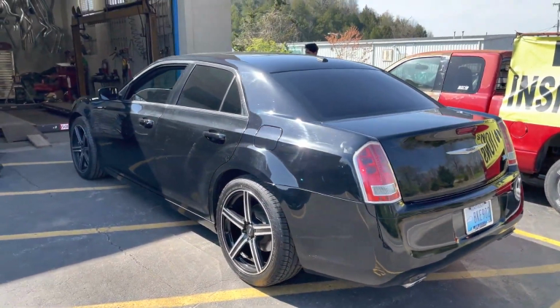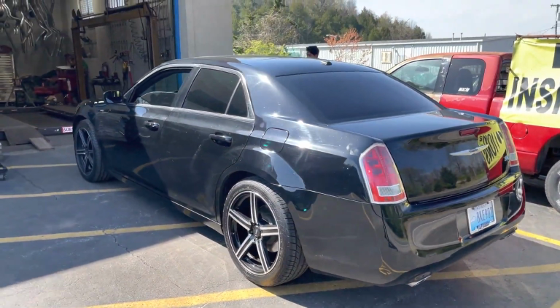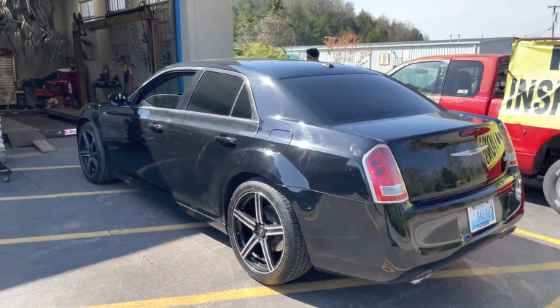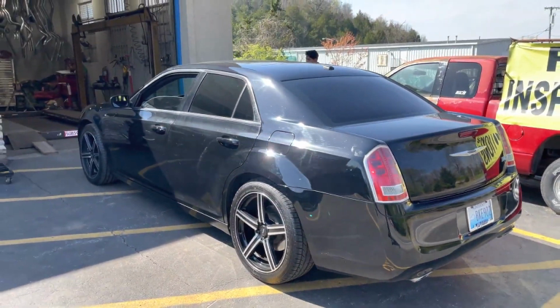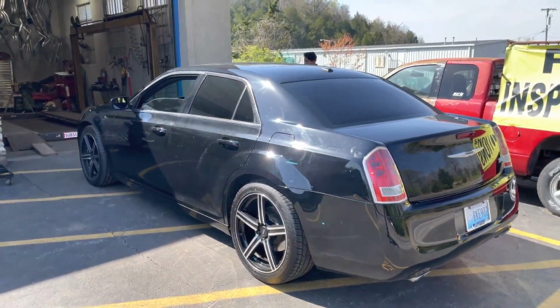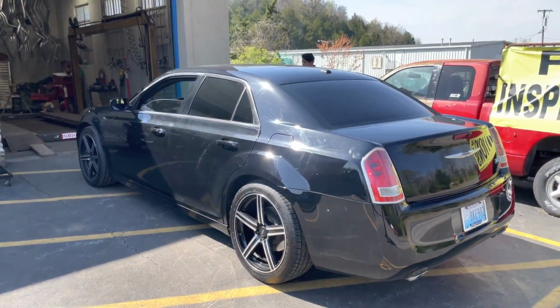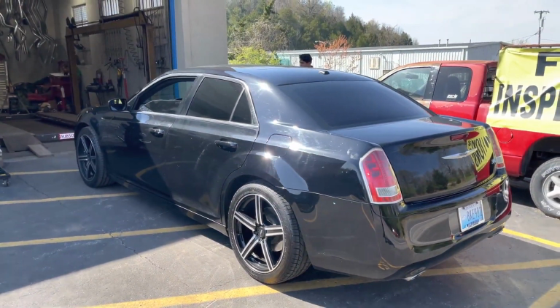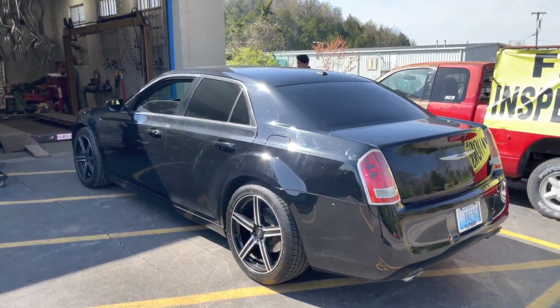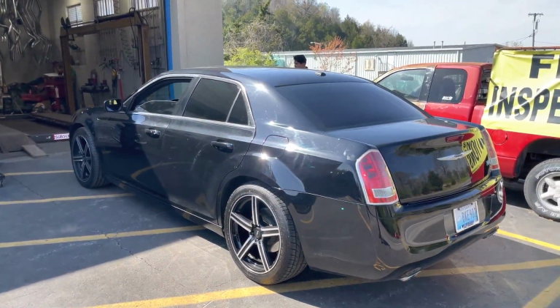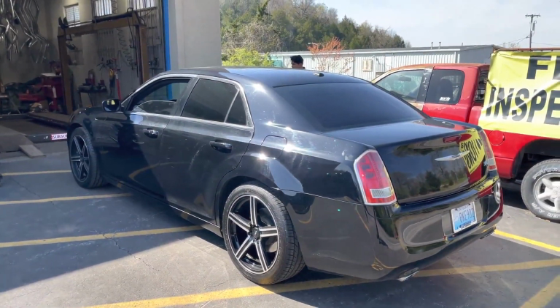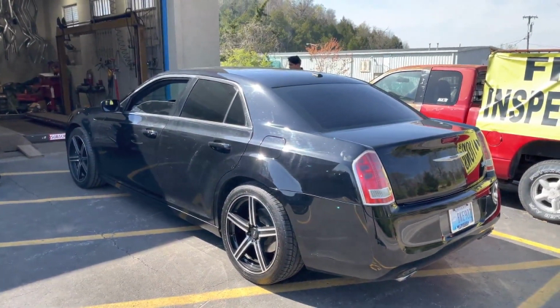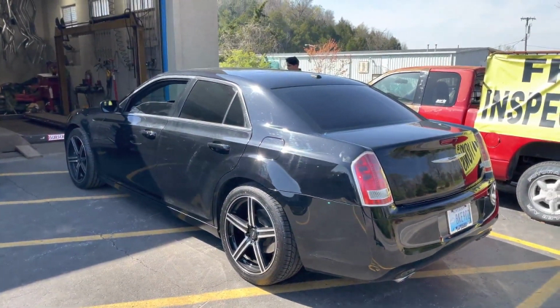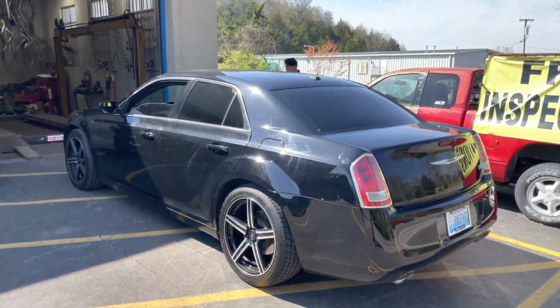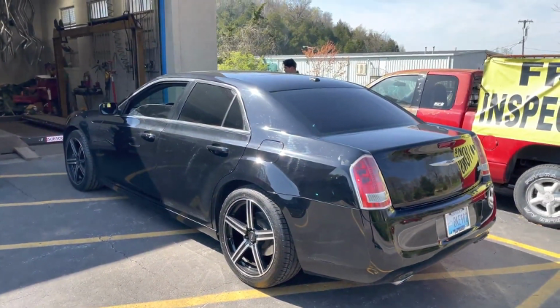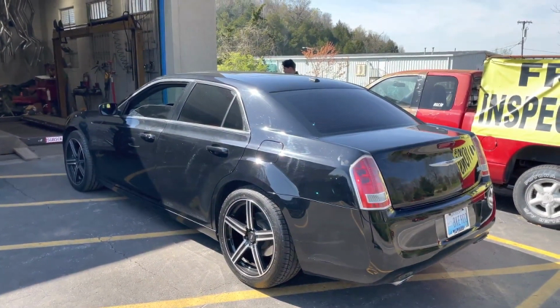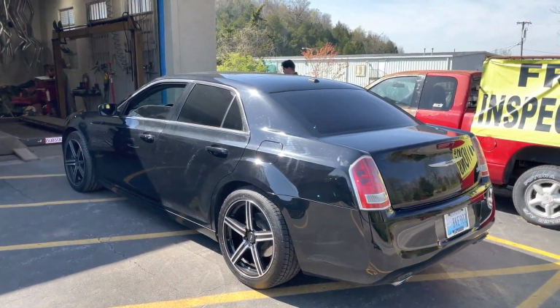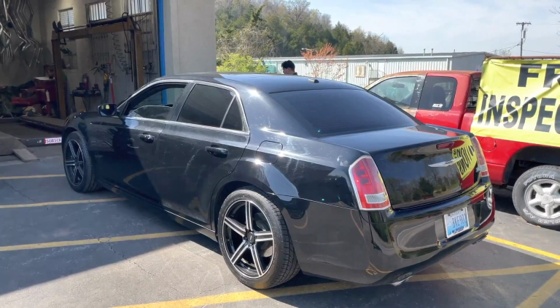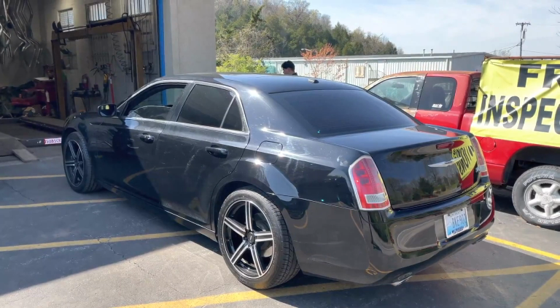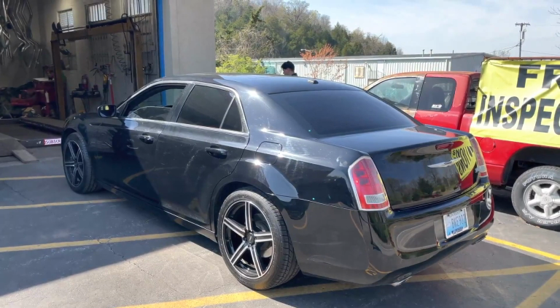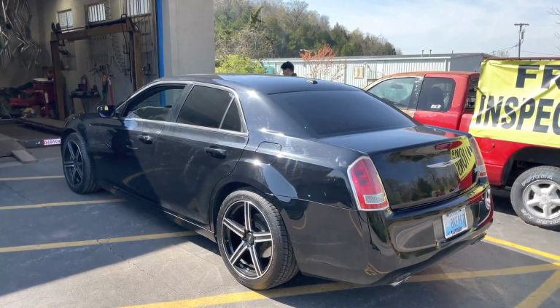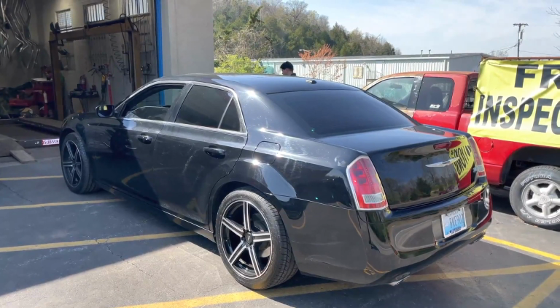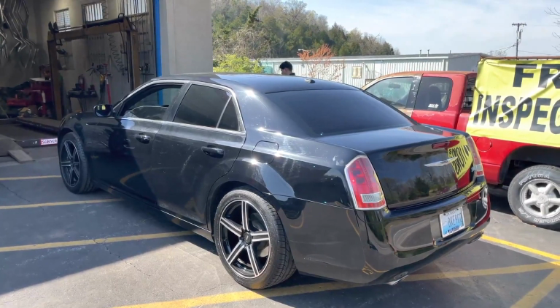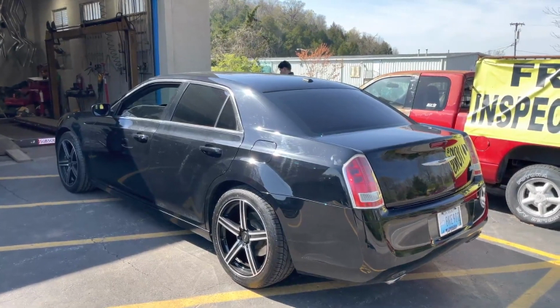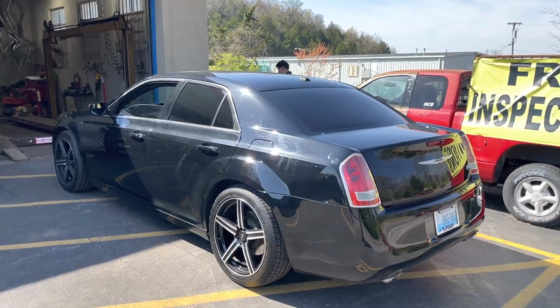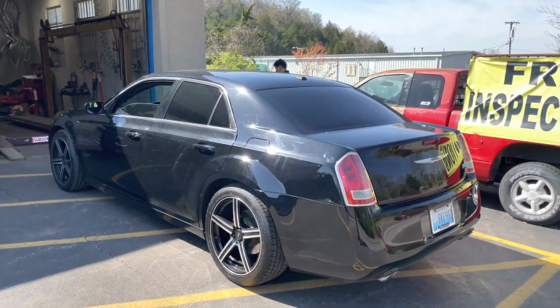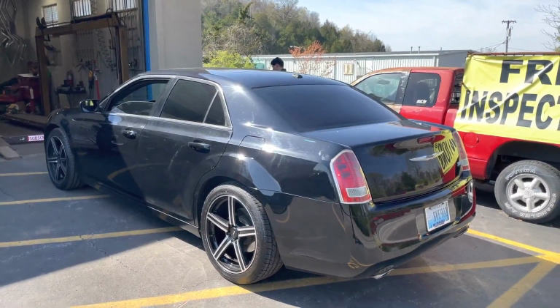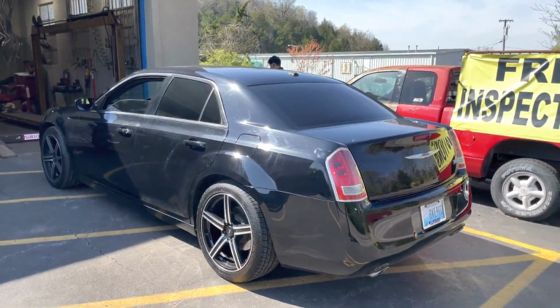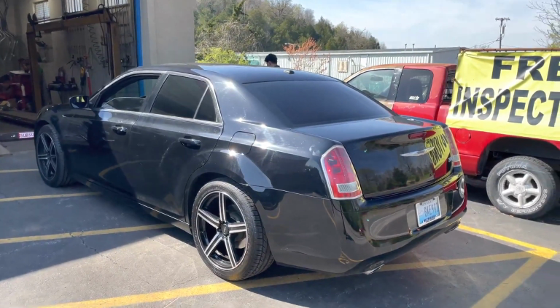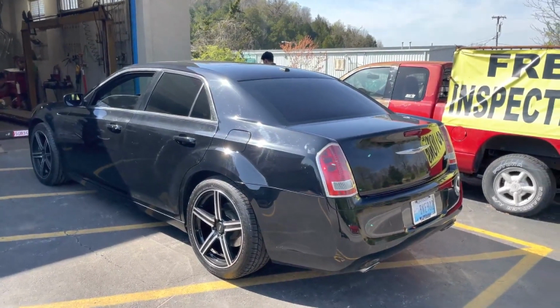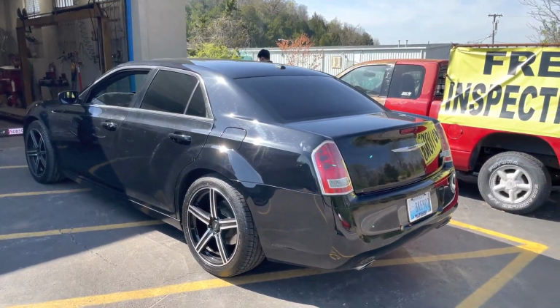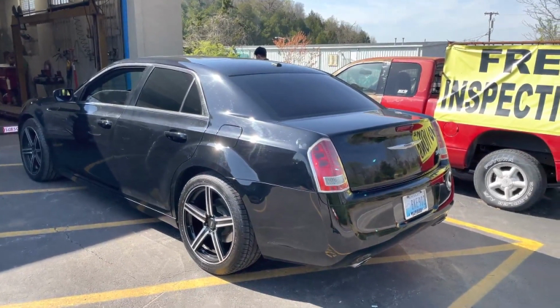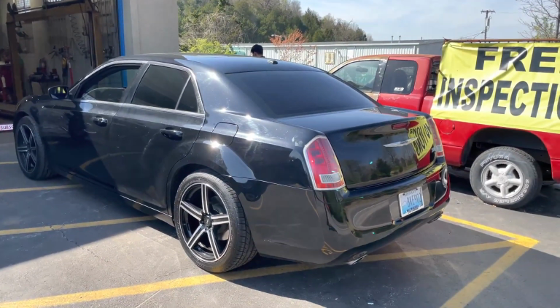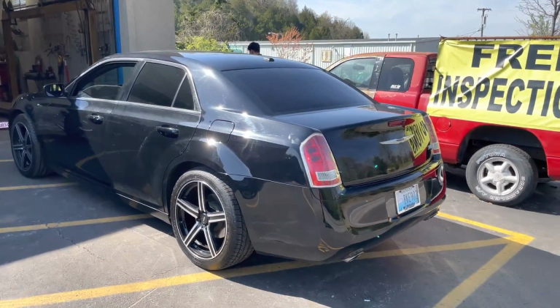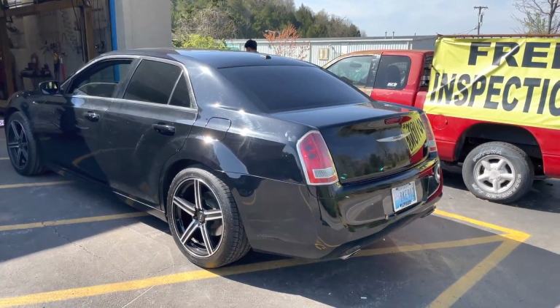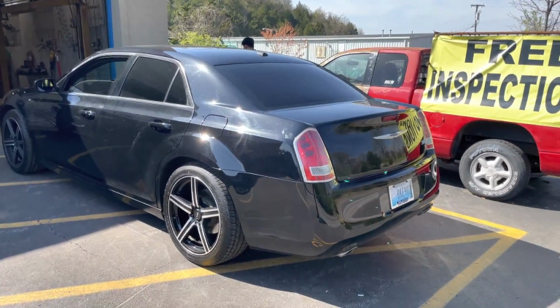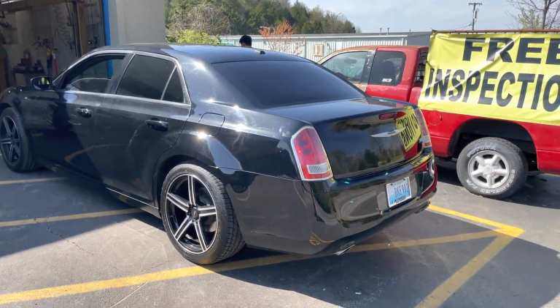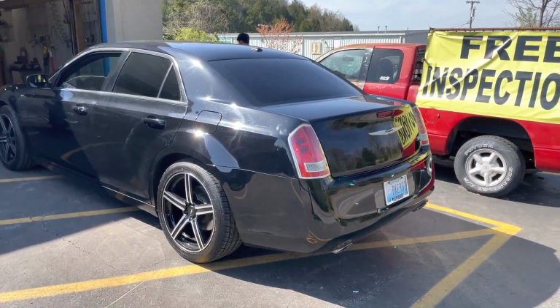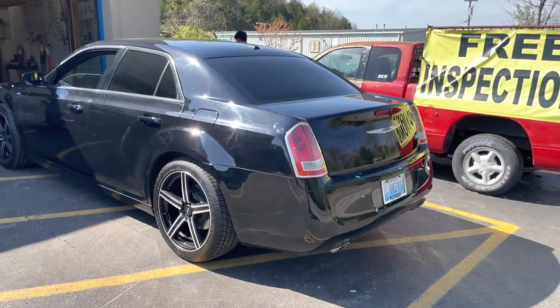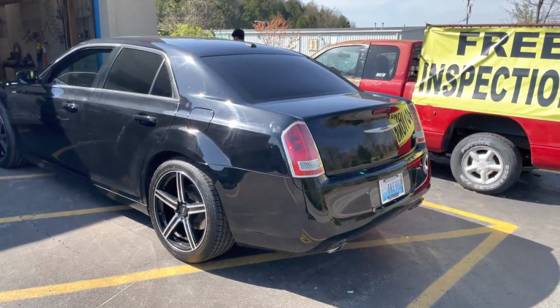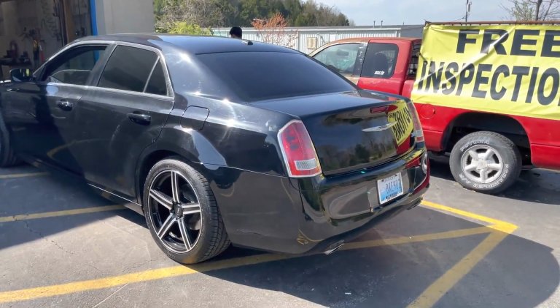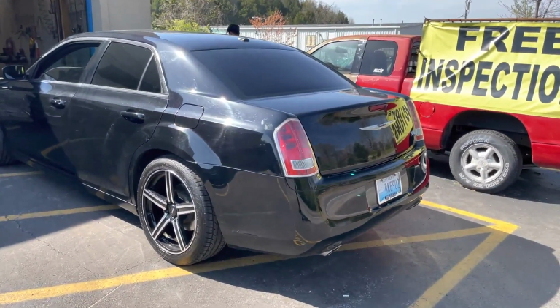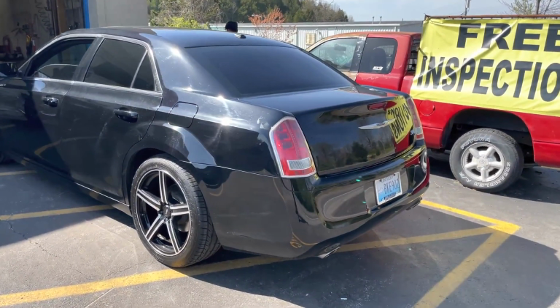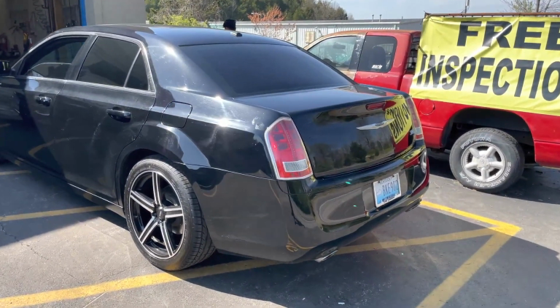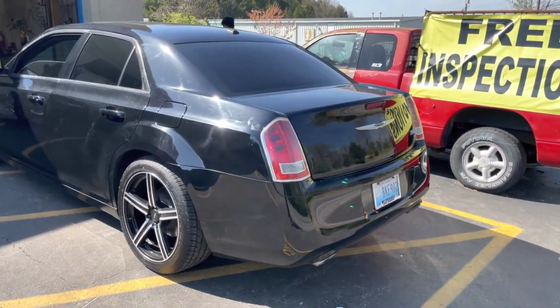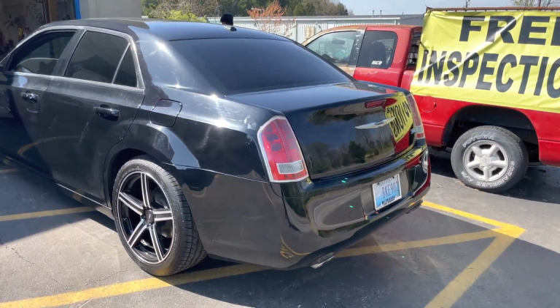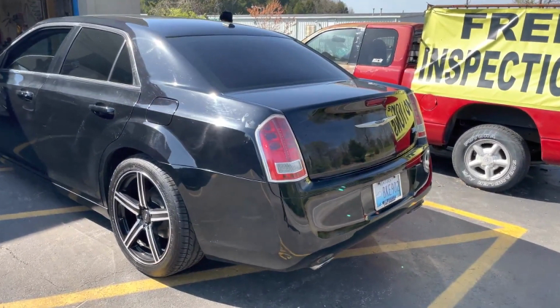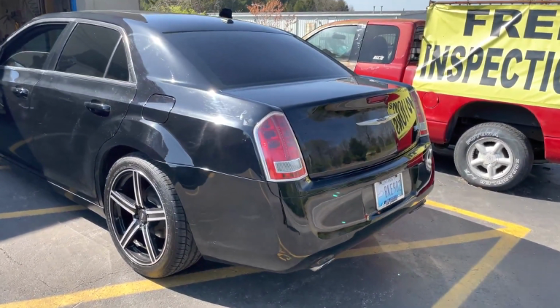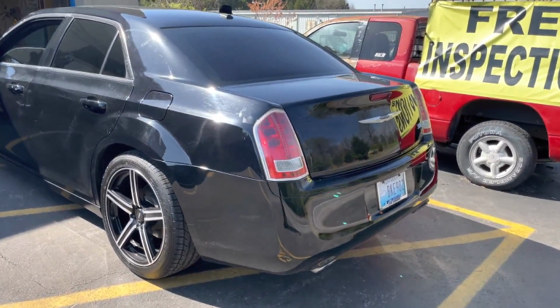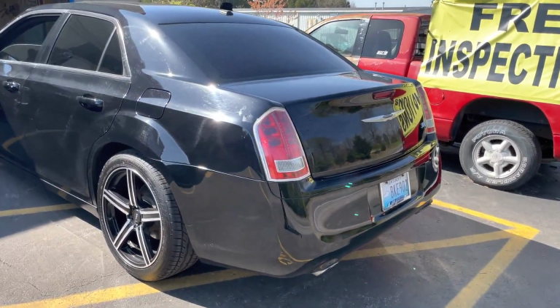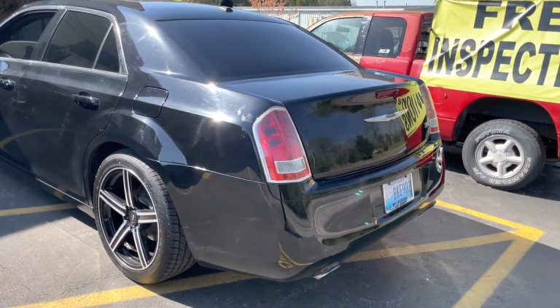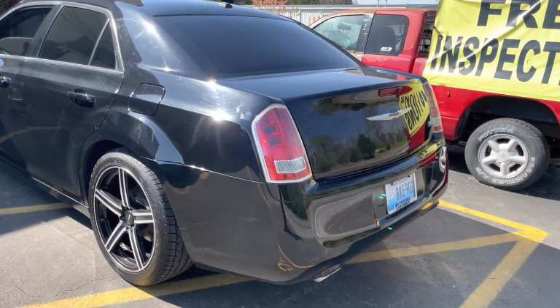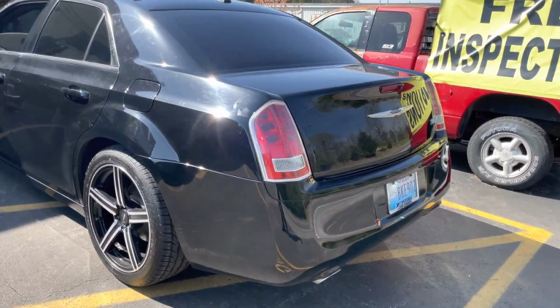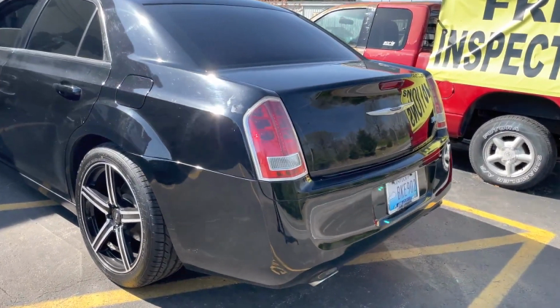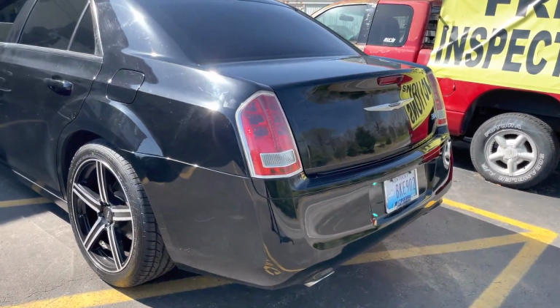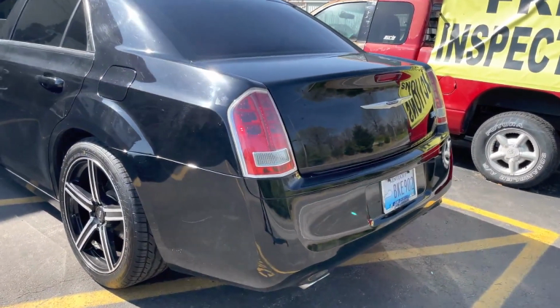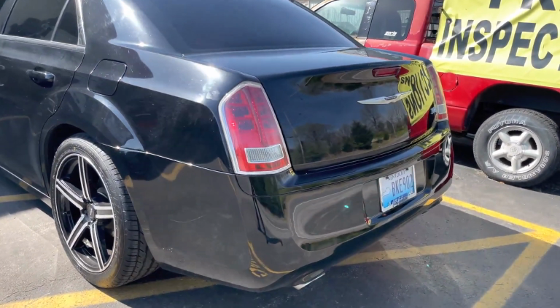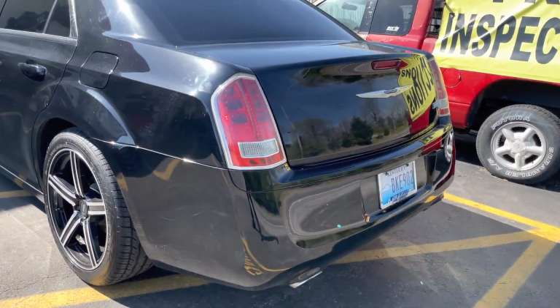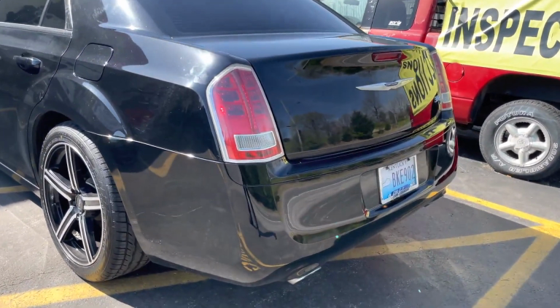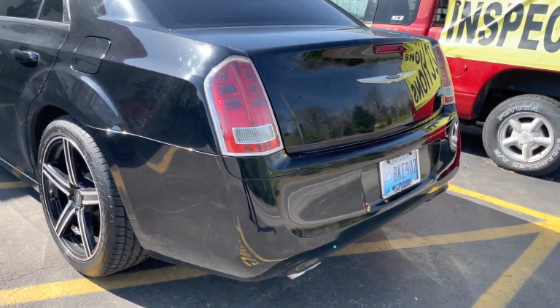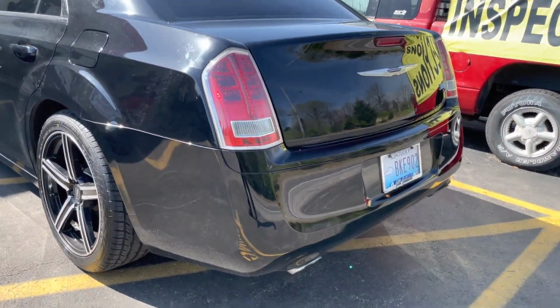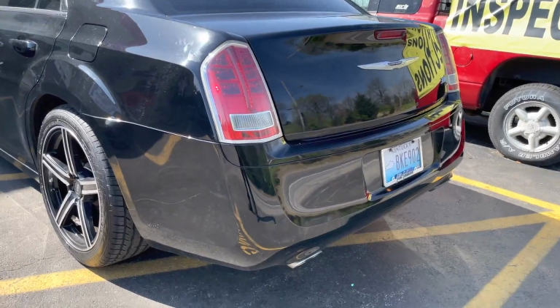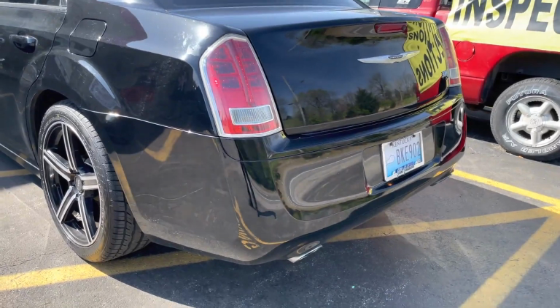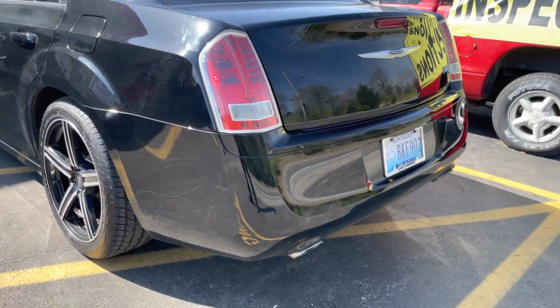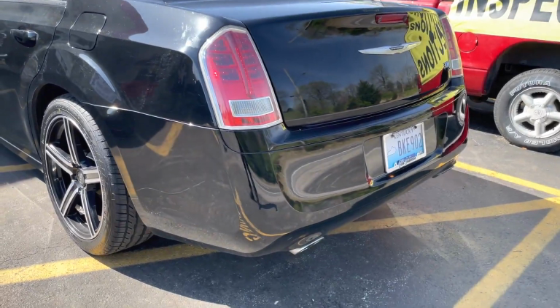Nice black wheels, black everything — I like it. What do you guys think? Let us know. That's a rear muffler delete.